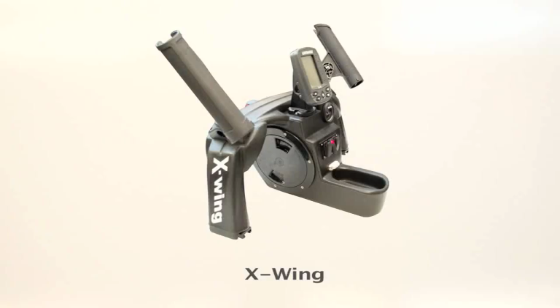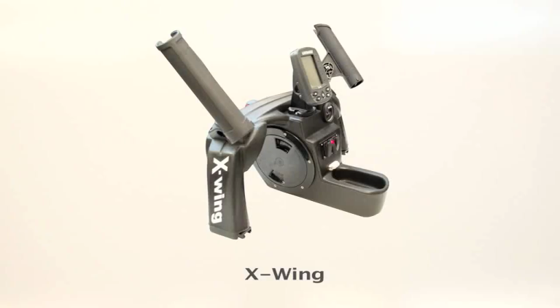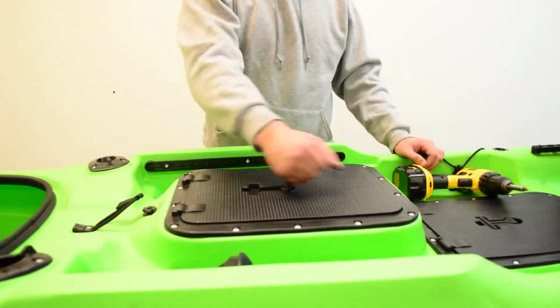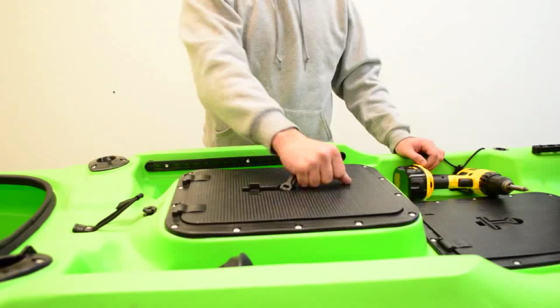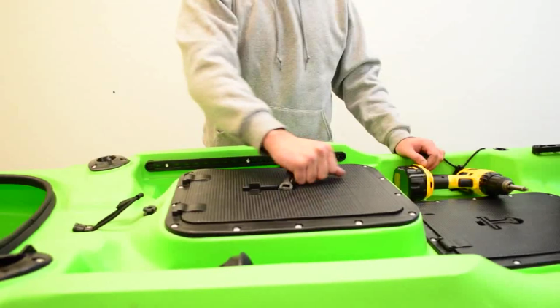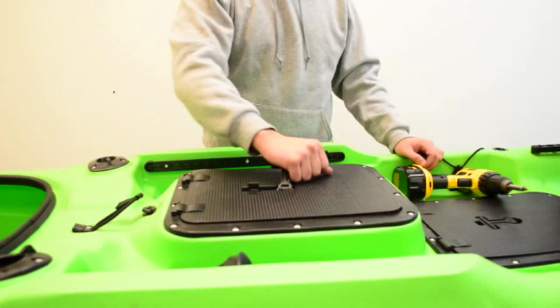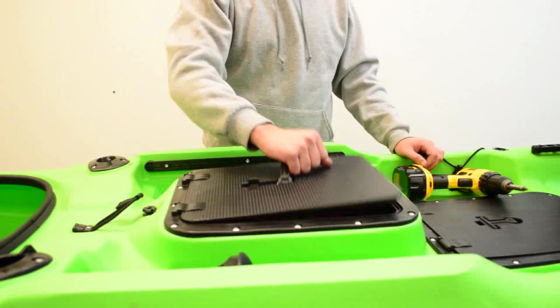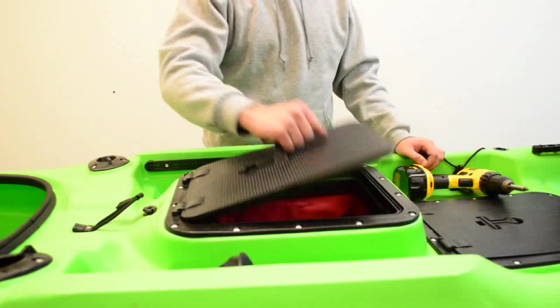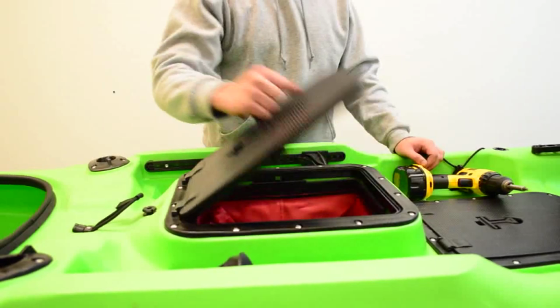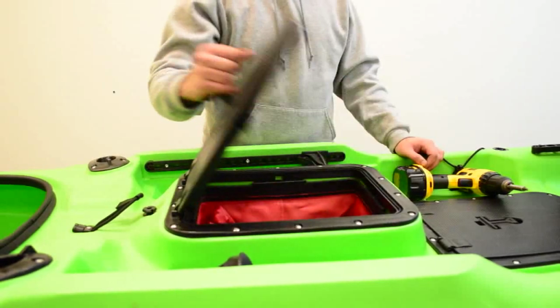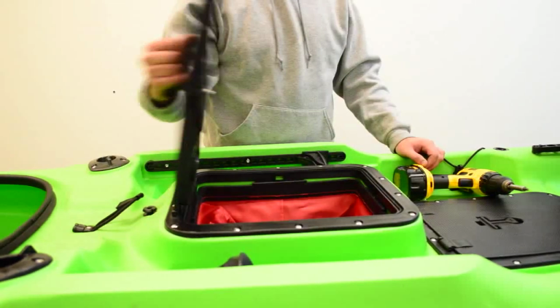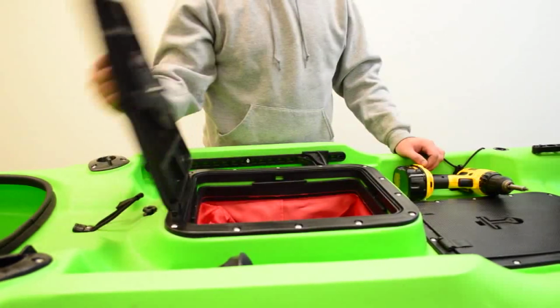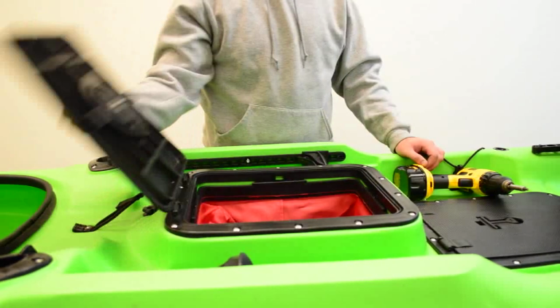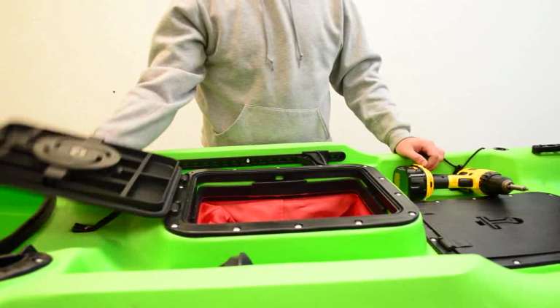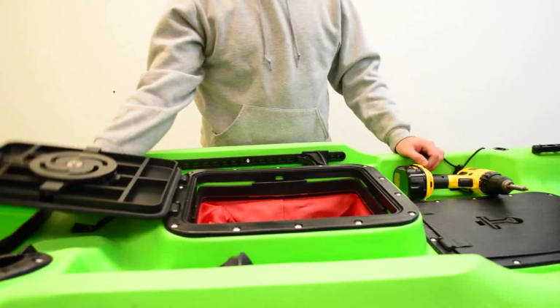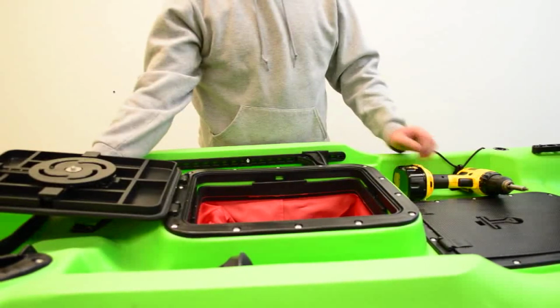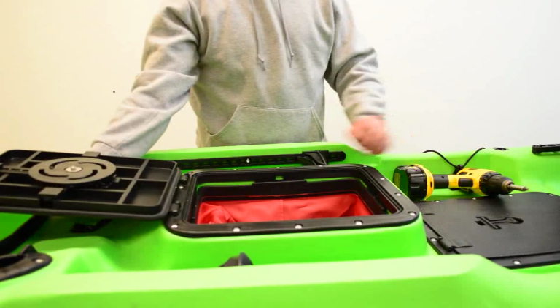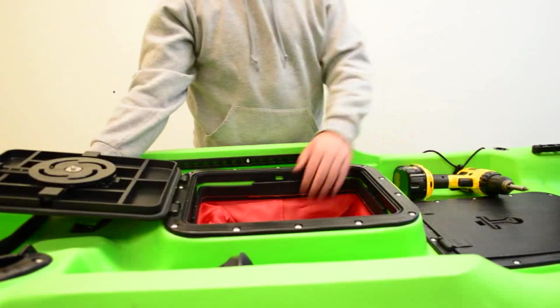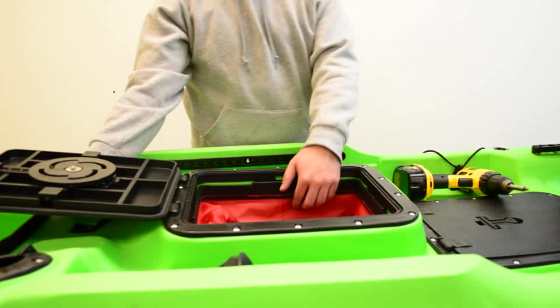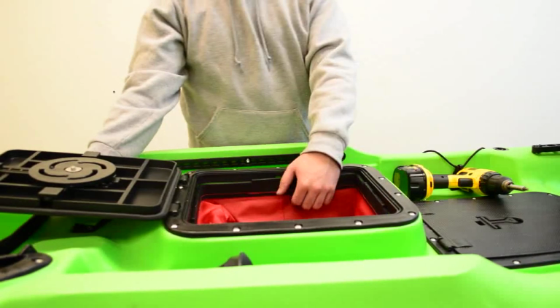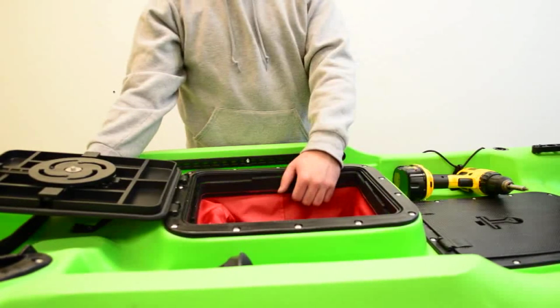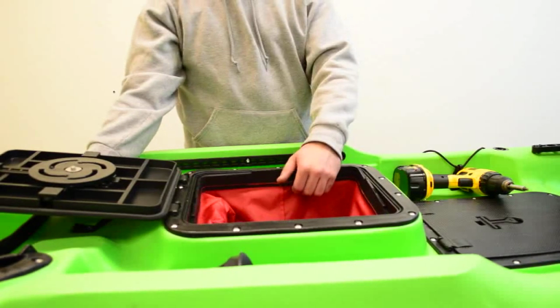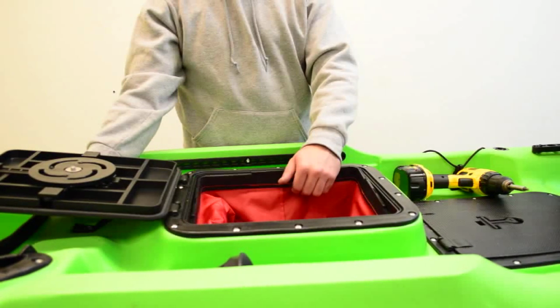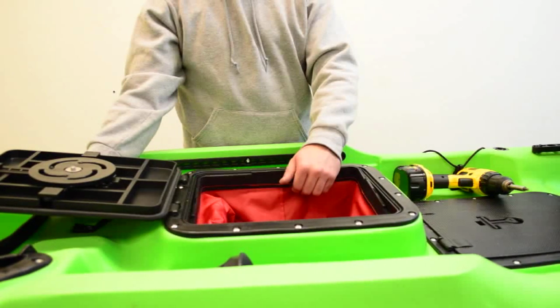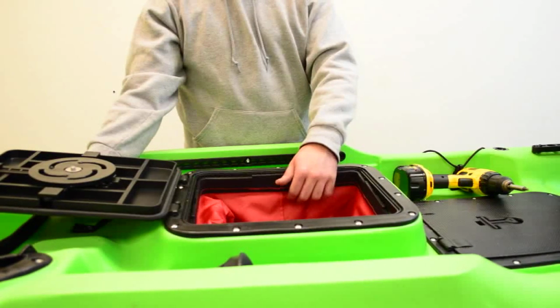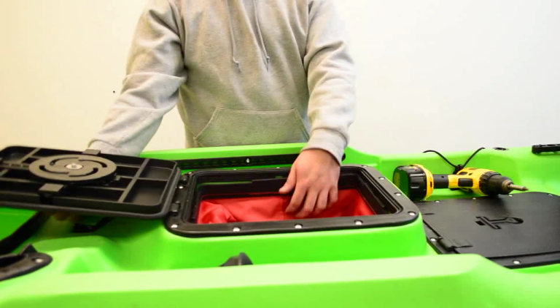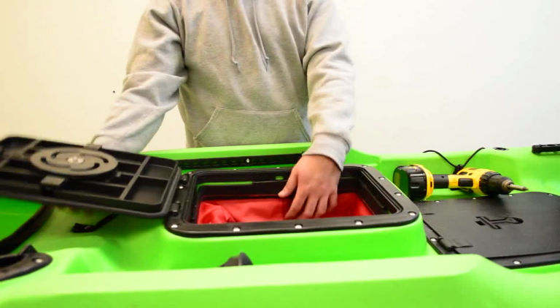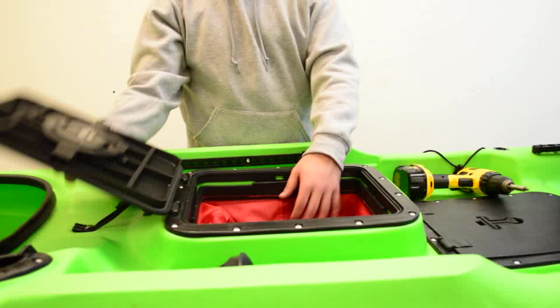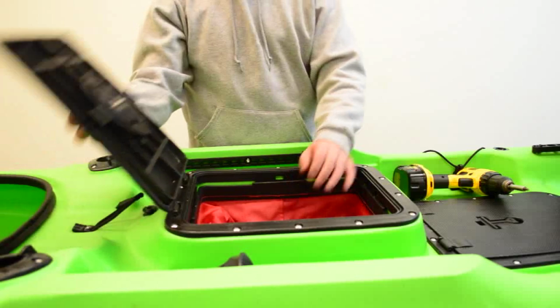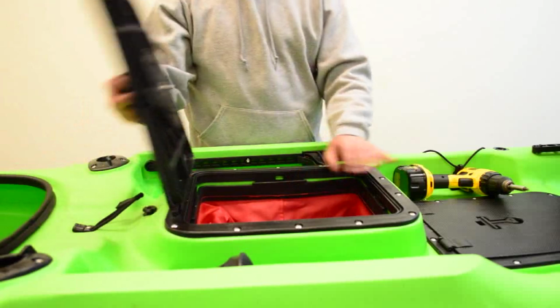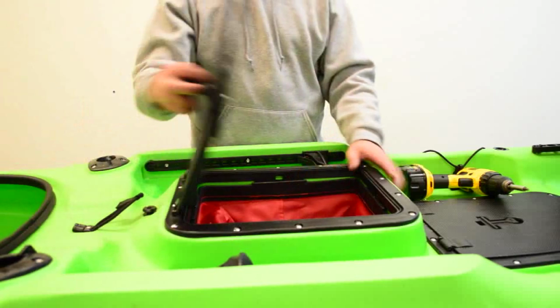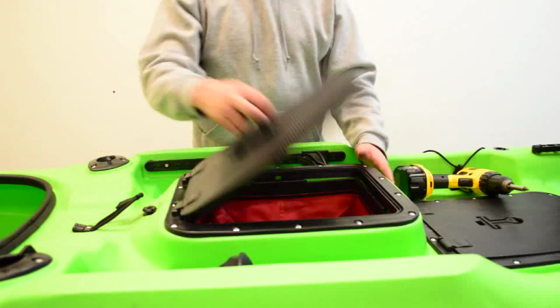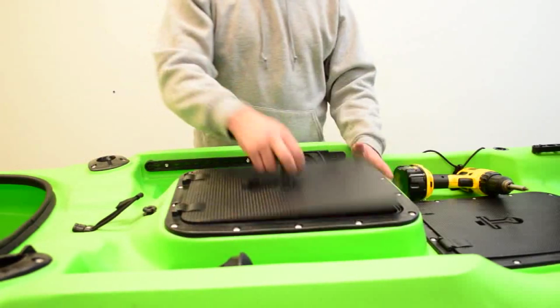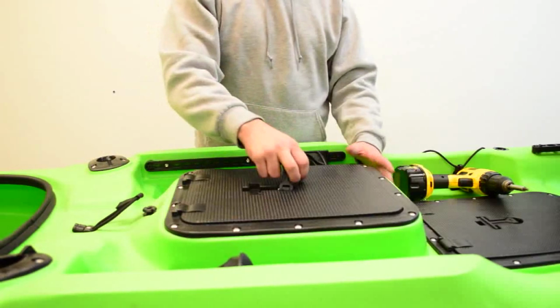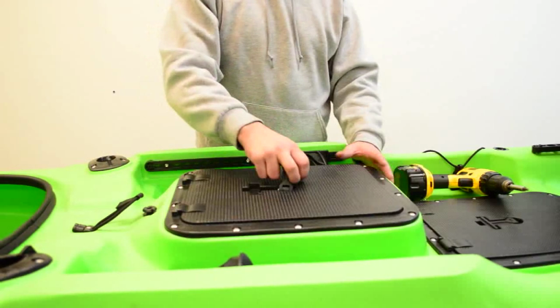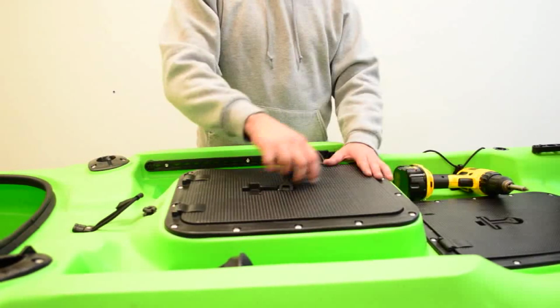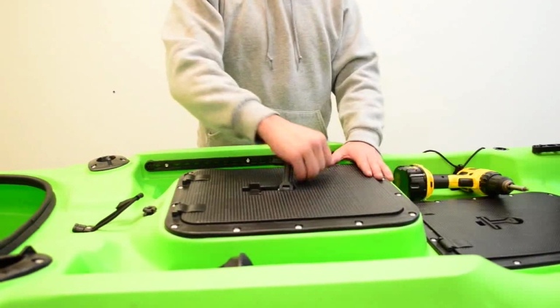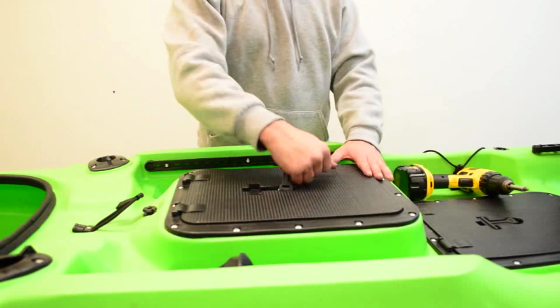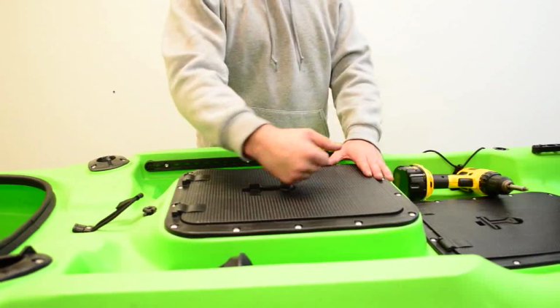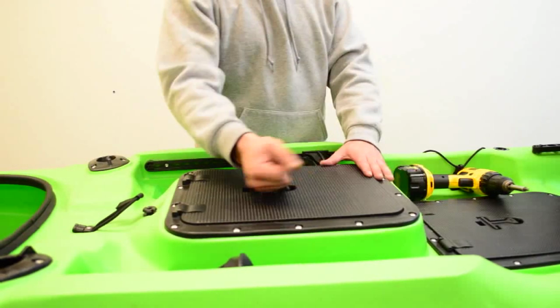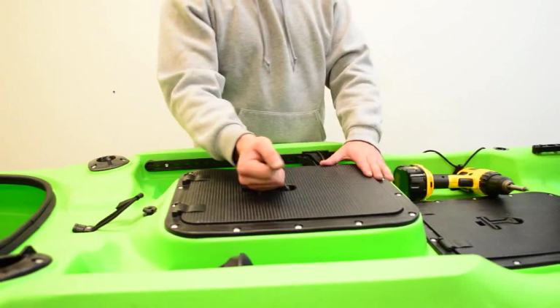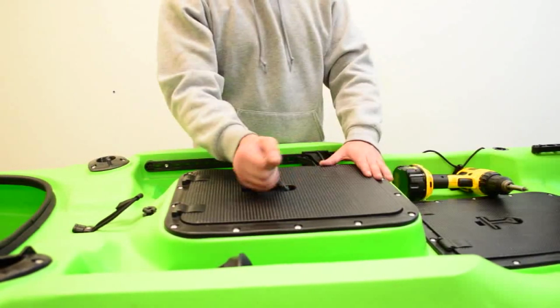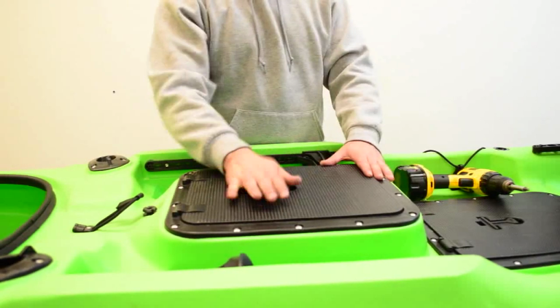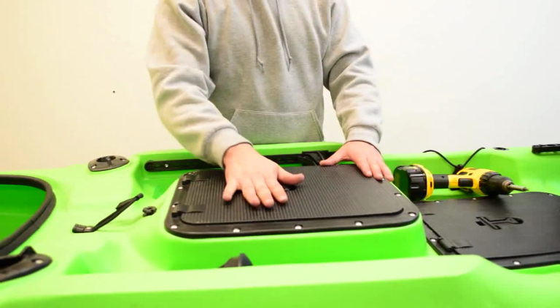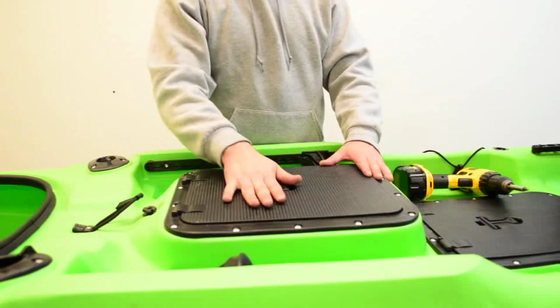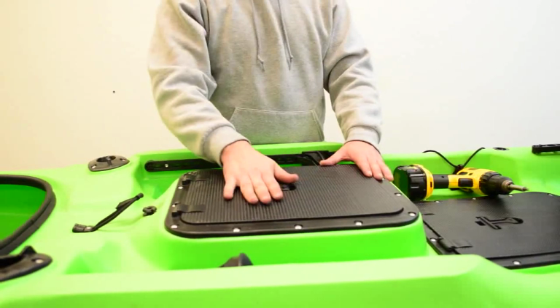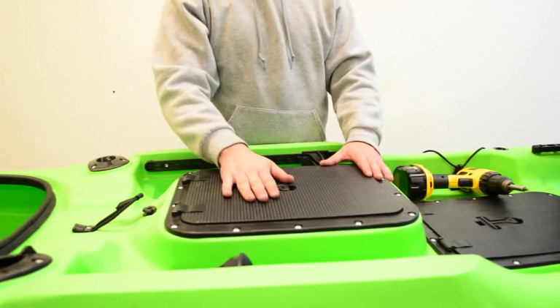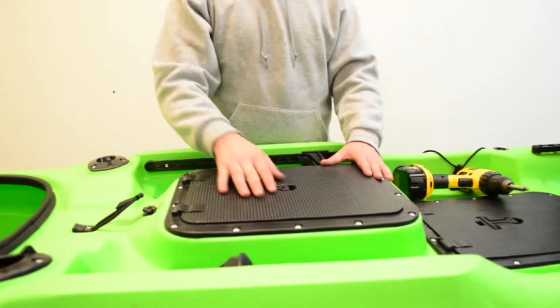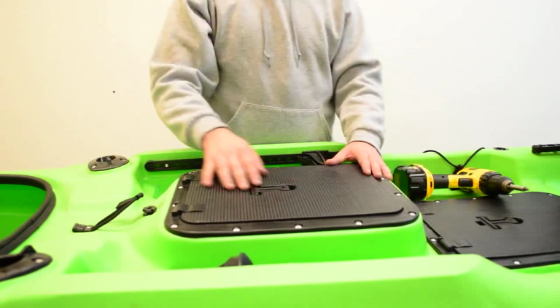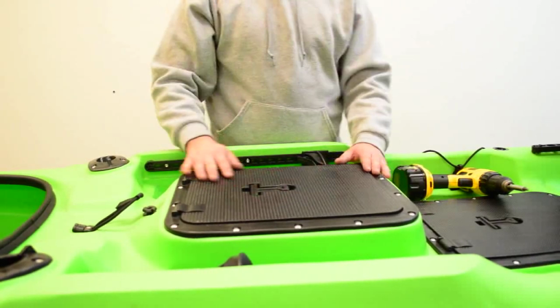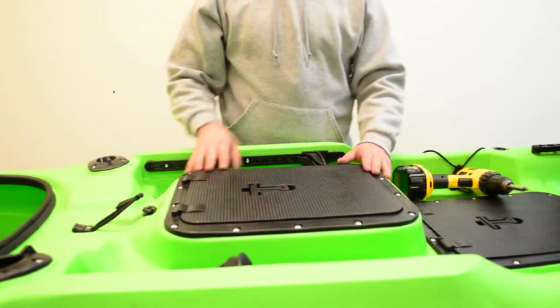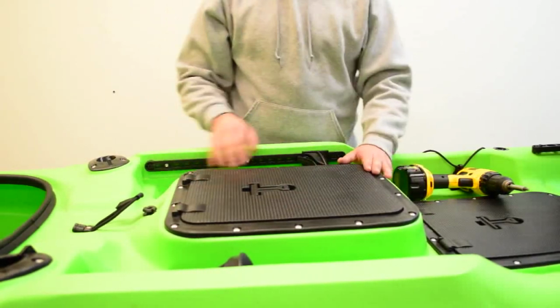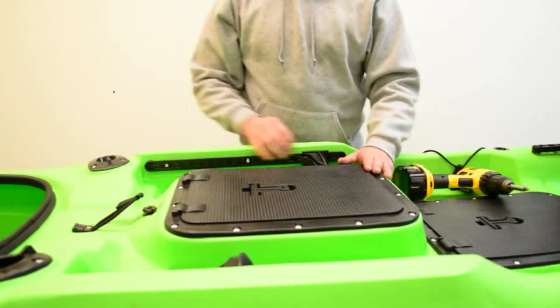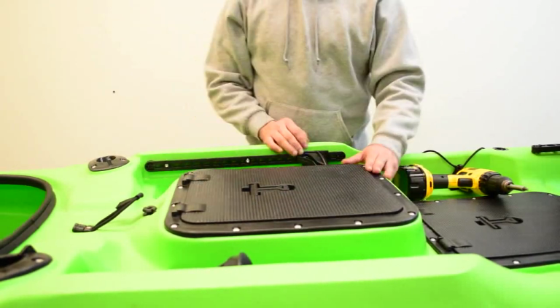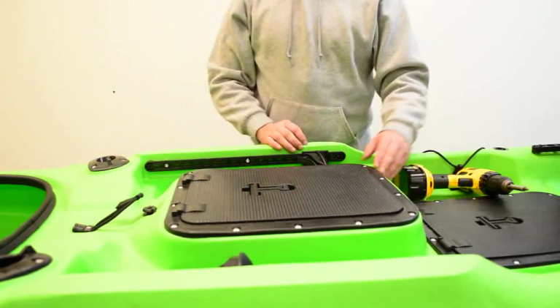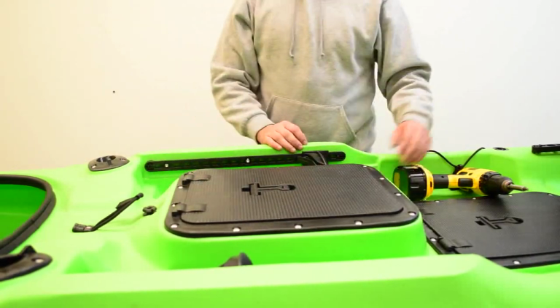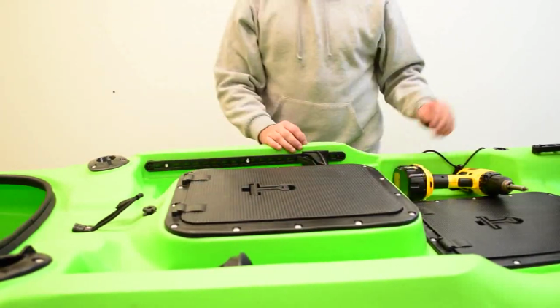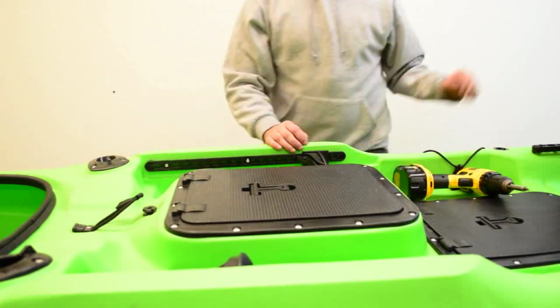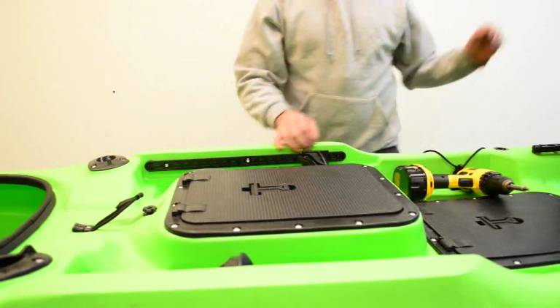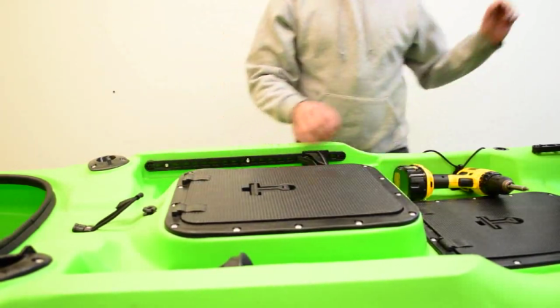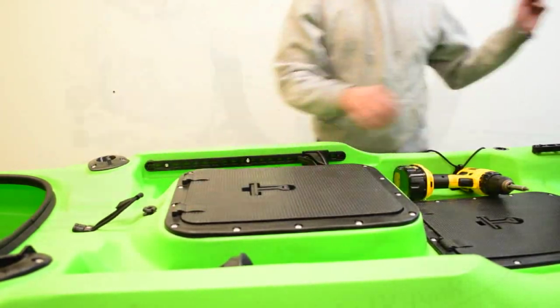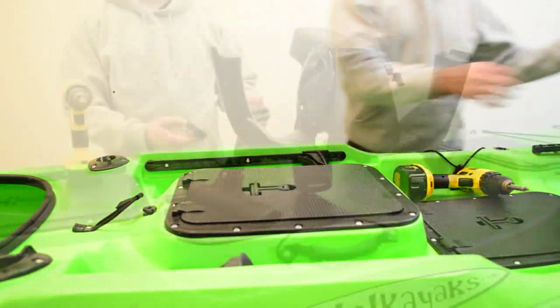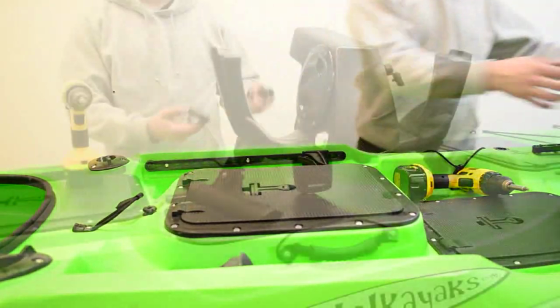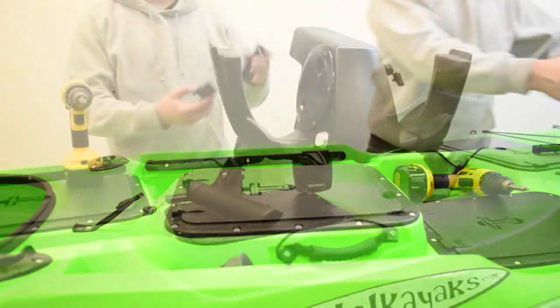By installing an X-Wing you will be limited to the use of your rectangular hatch. We advise you to use your rectangular hatch as a battery compartment.